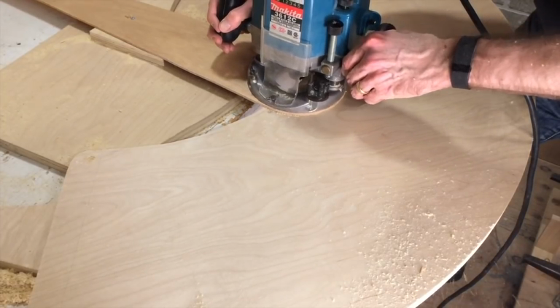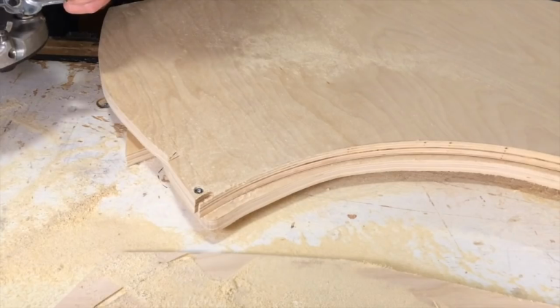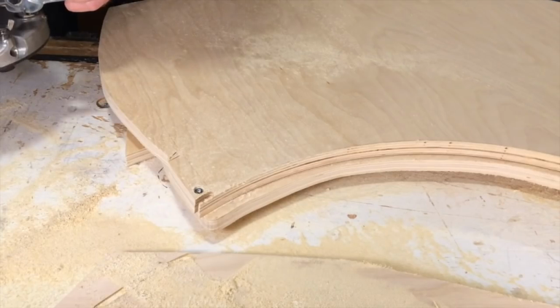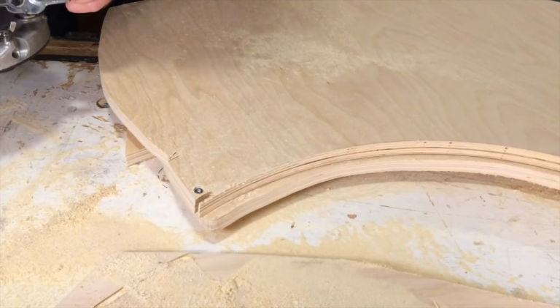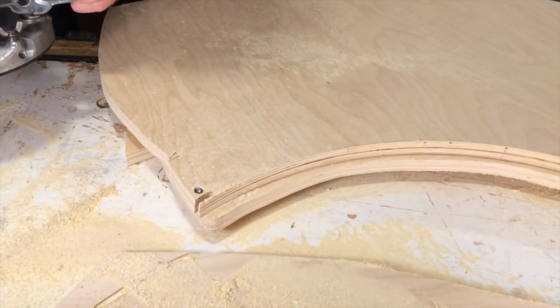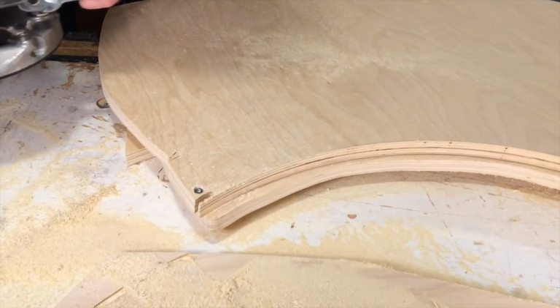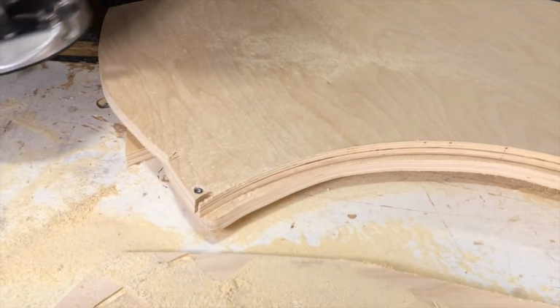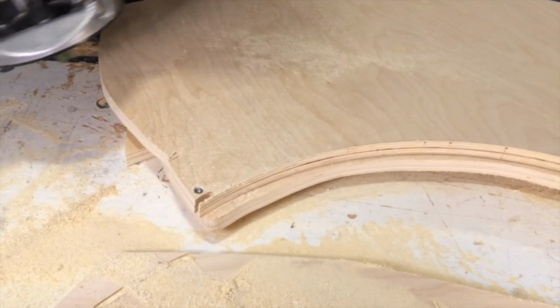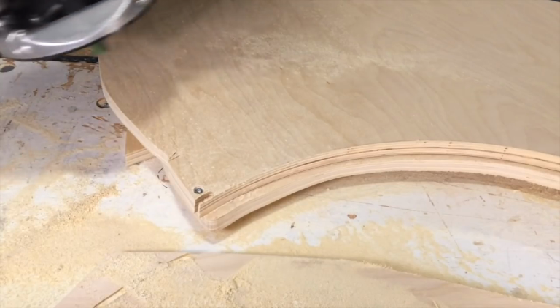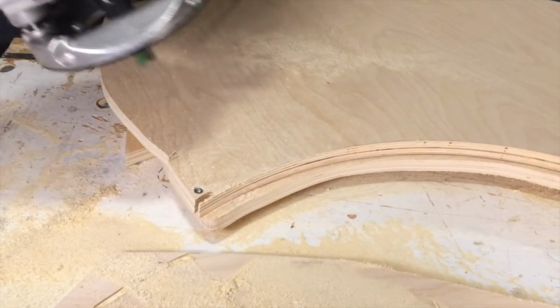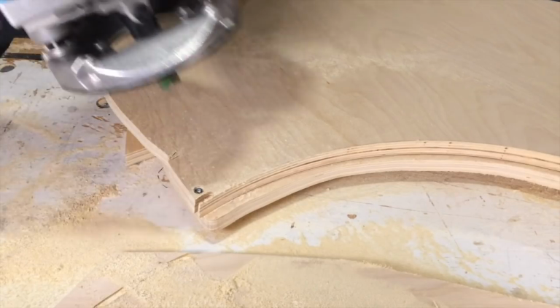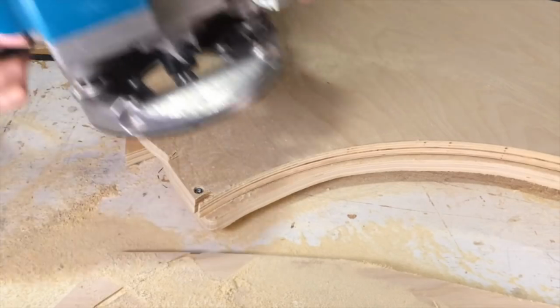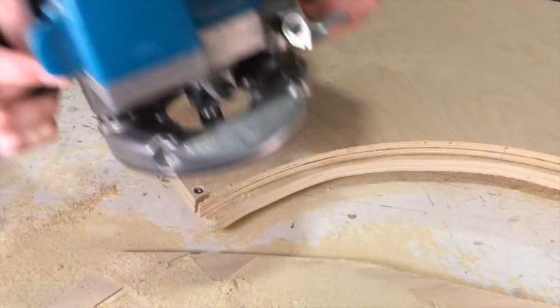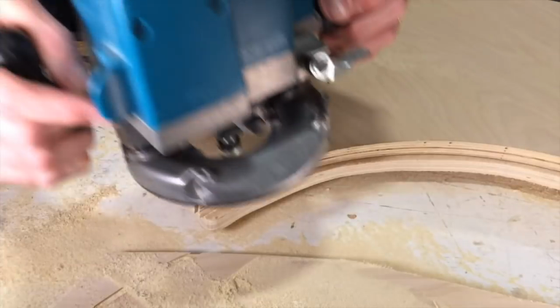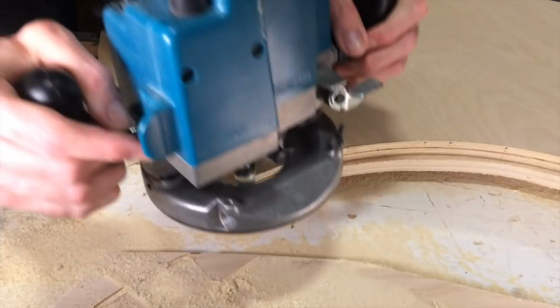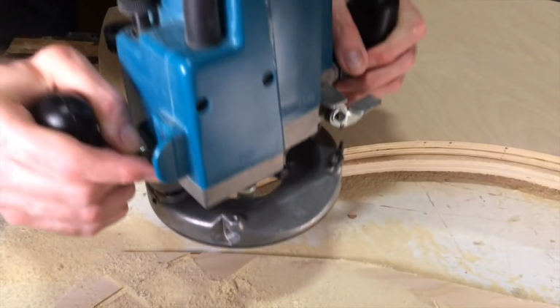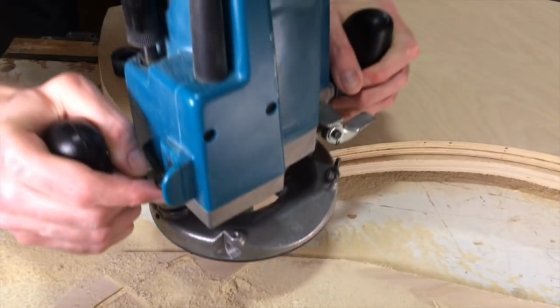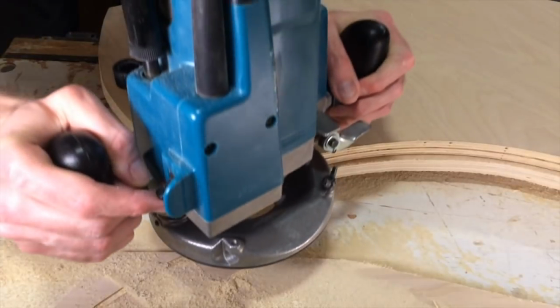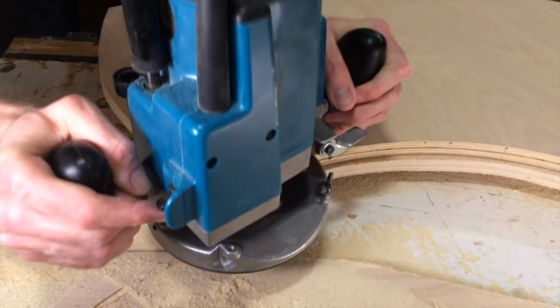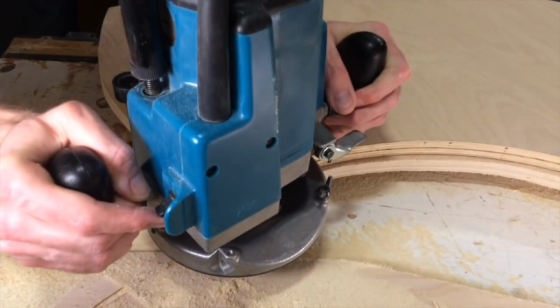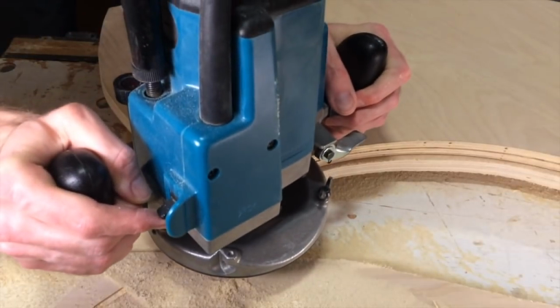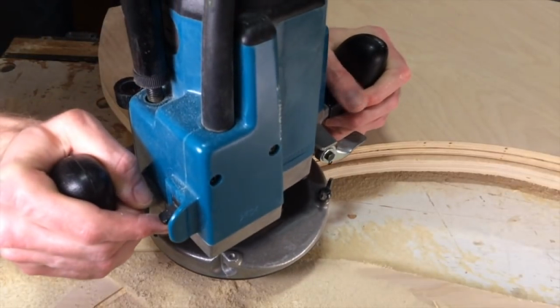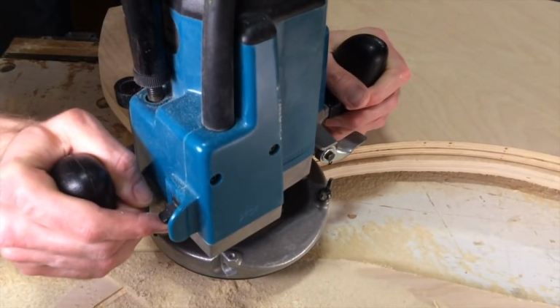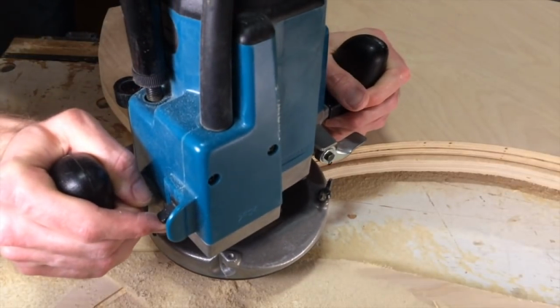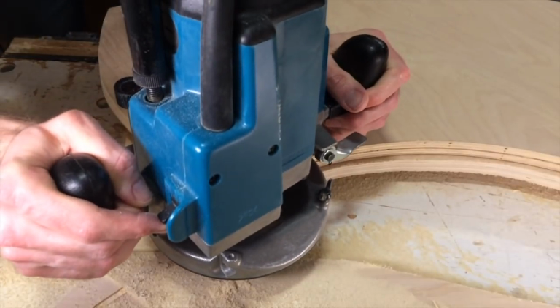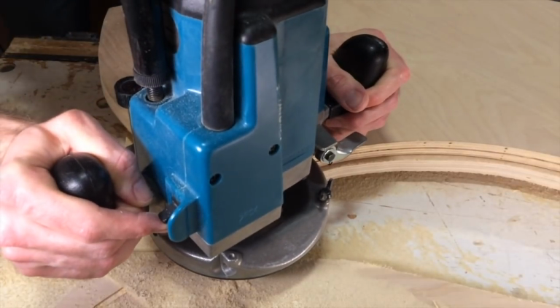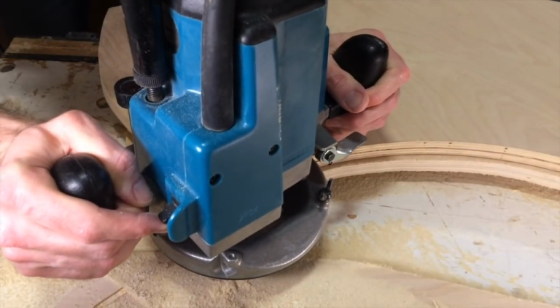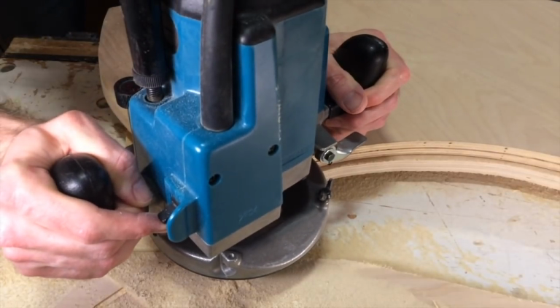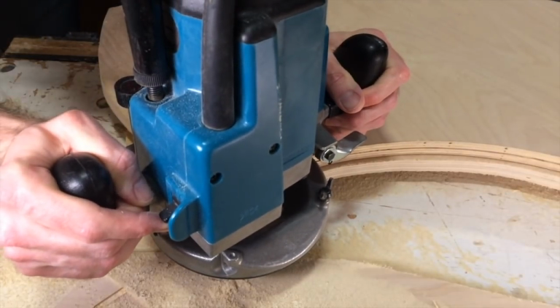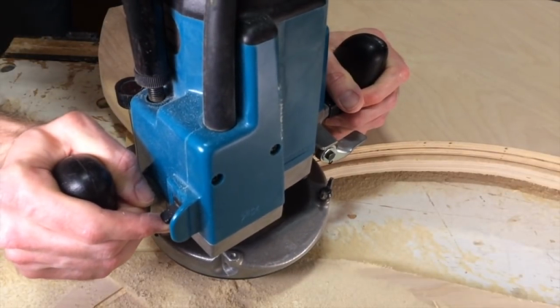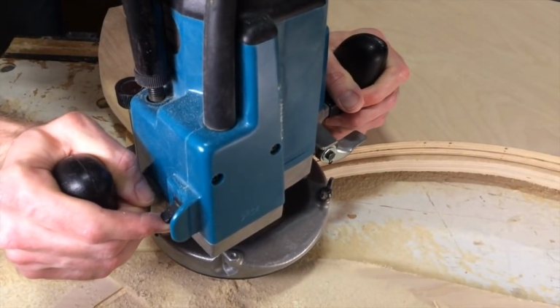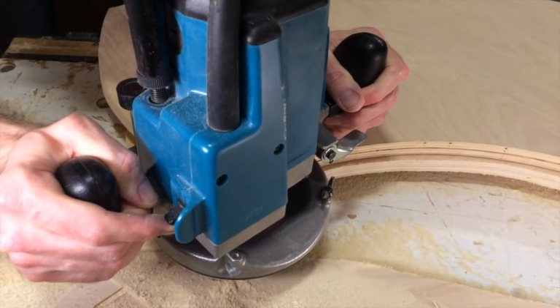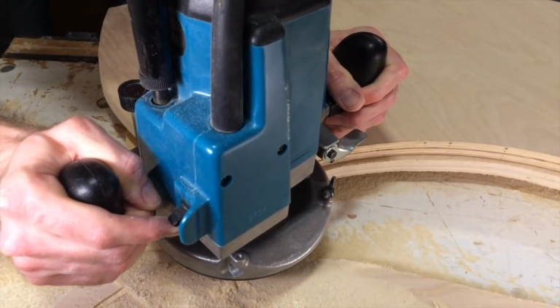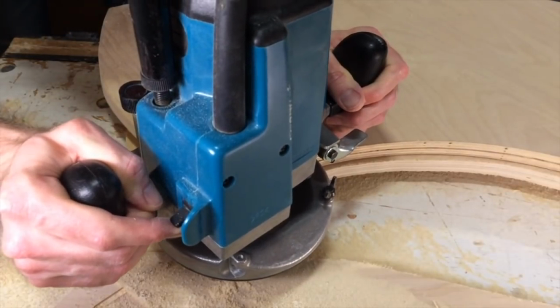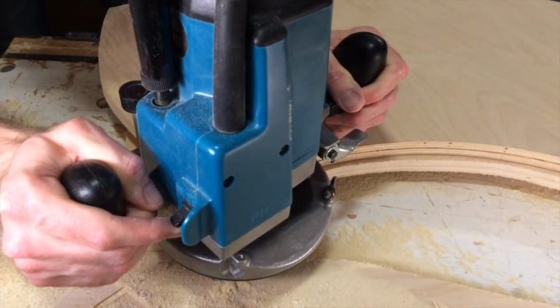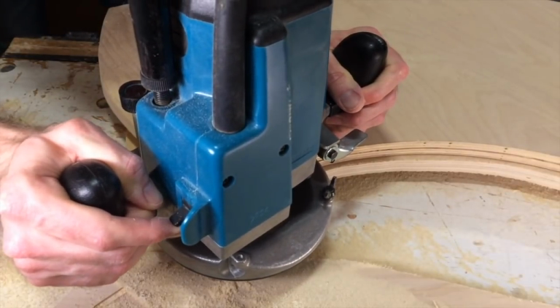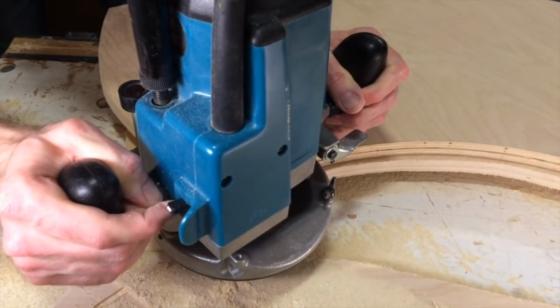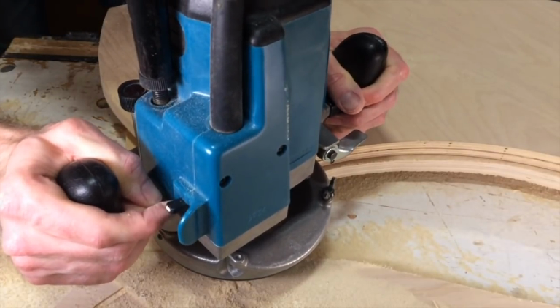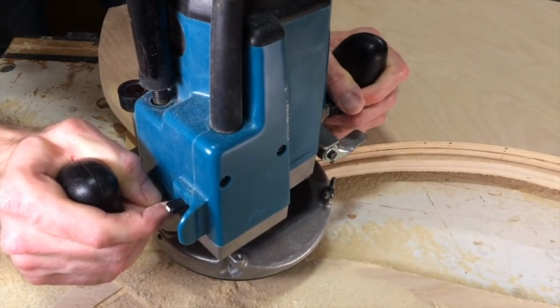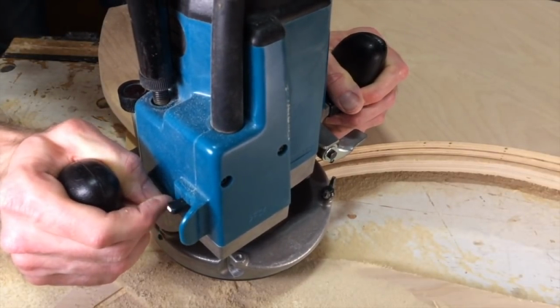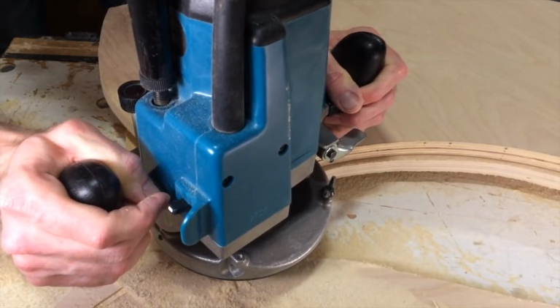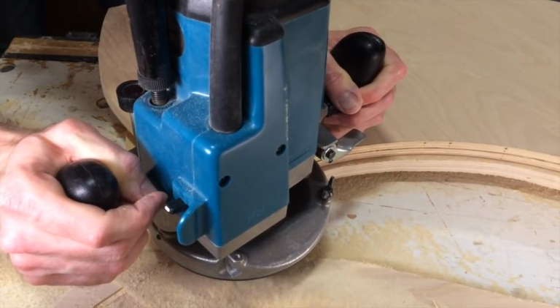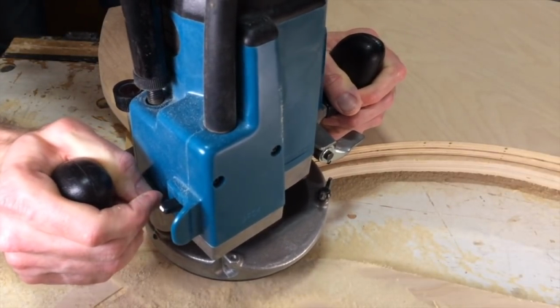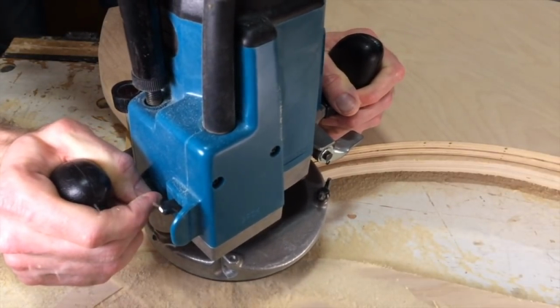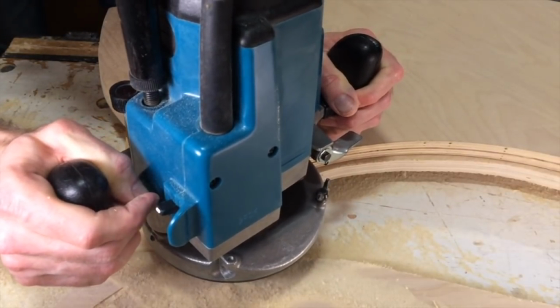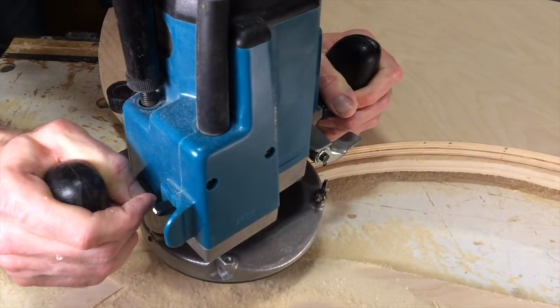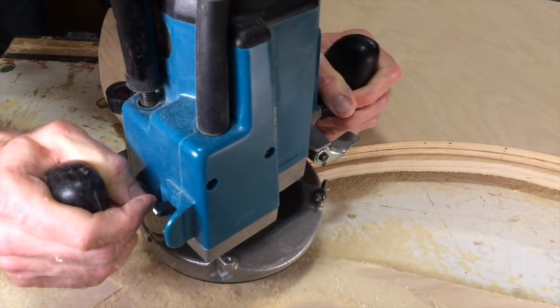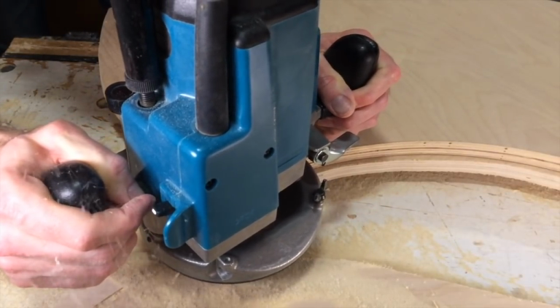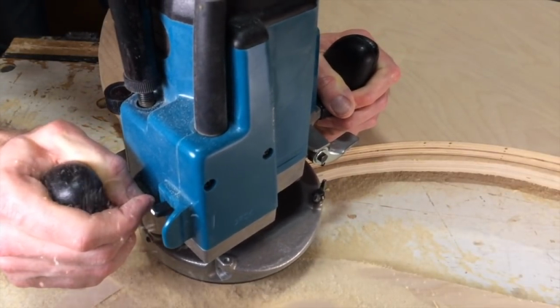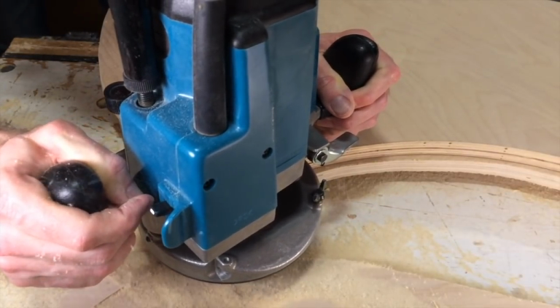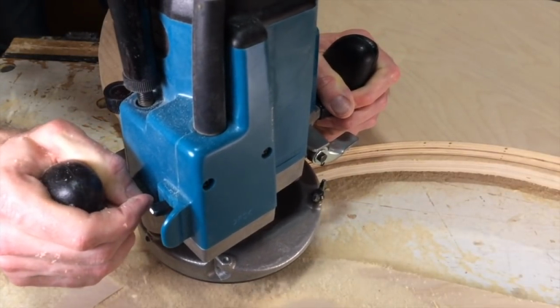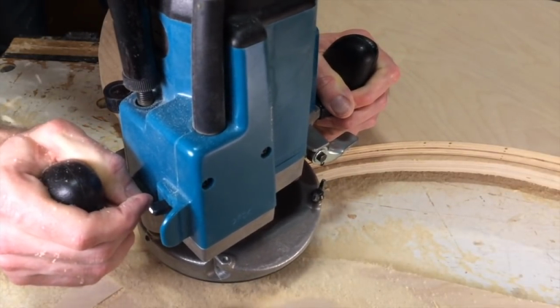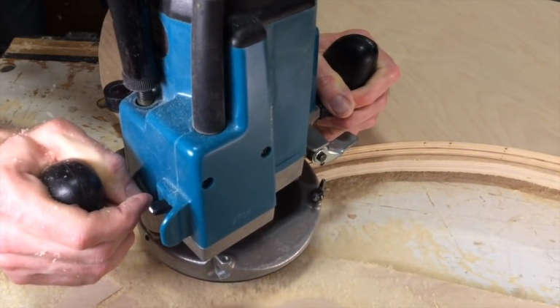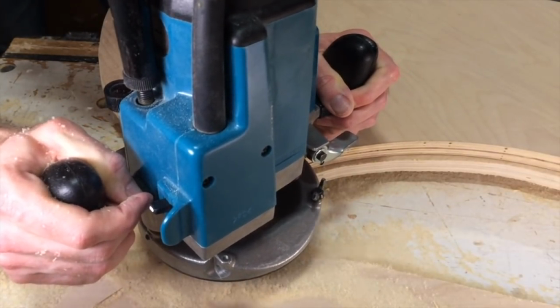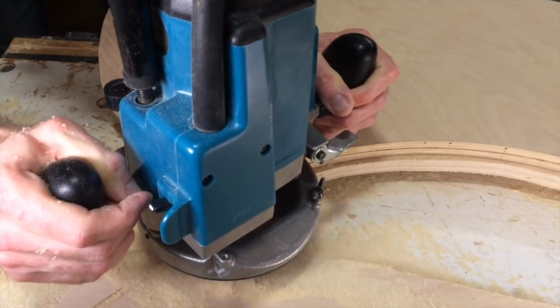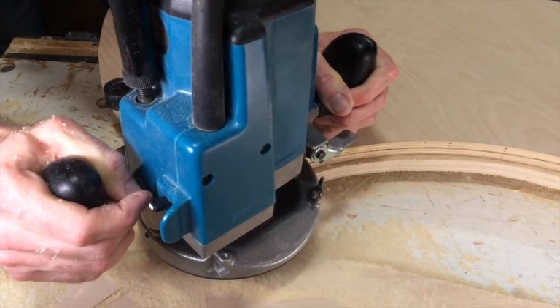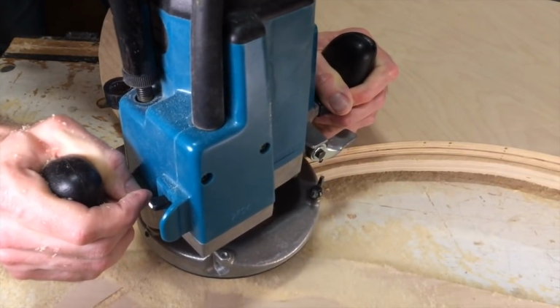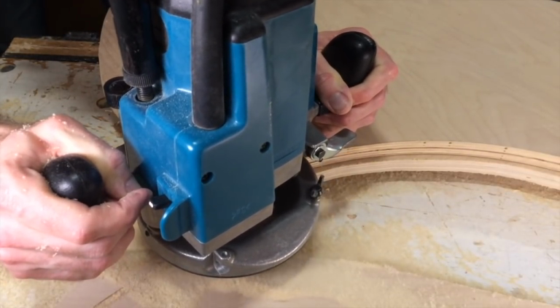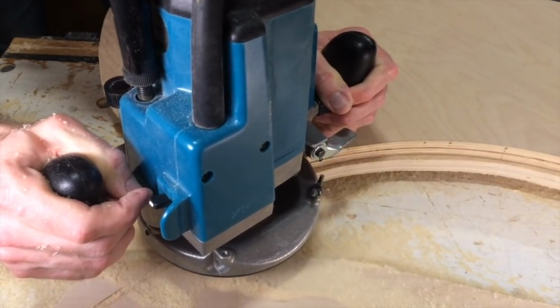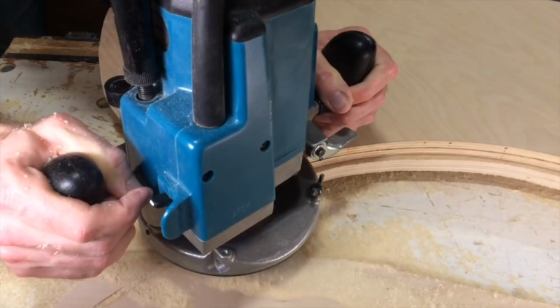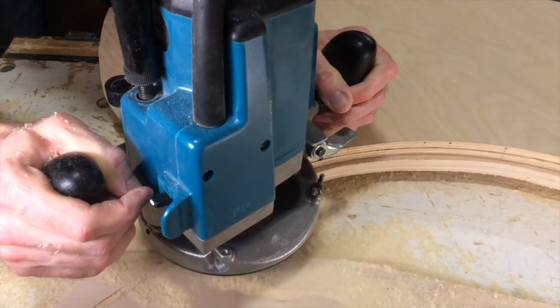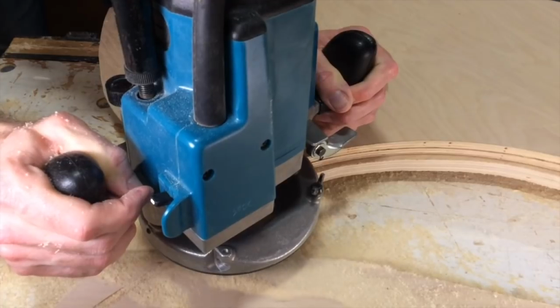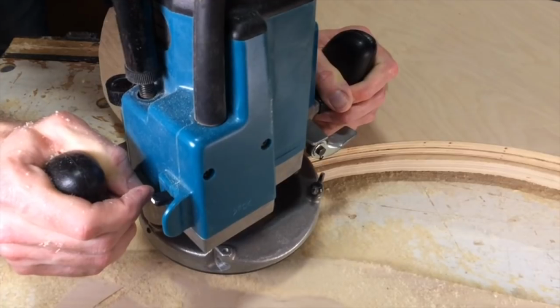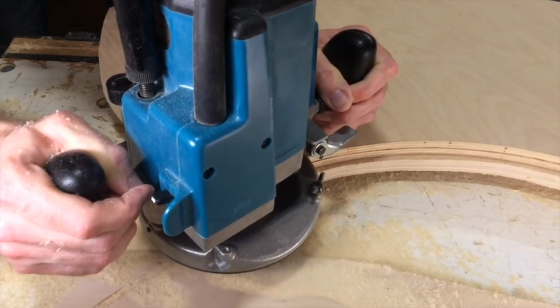With the first piece cut, I can now trace the second one with a template cutting bit and then make sure my curves are exactly the same.